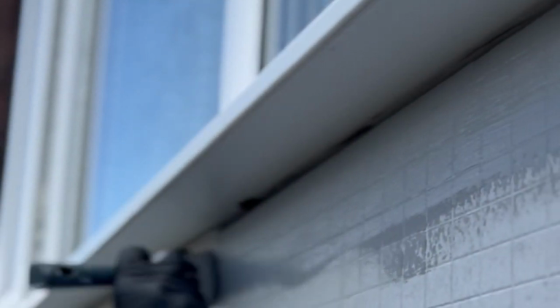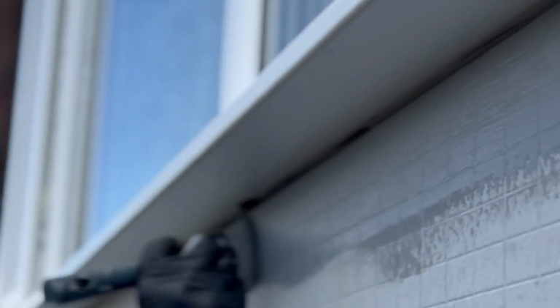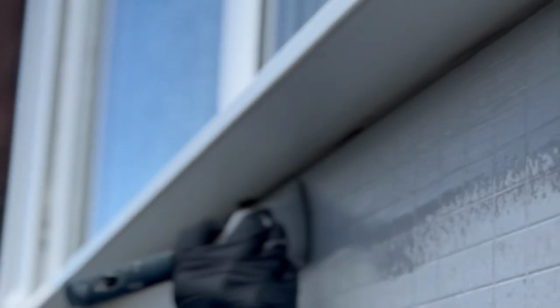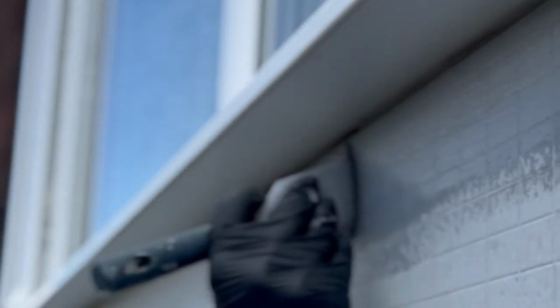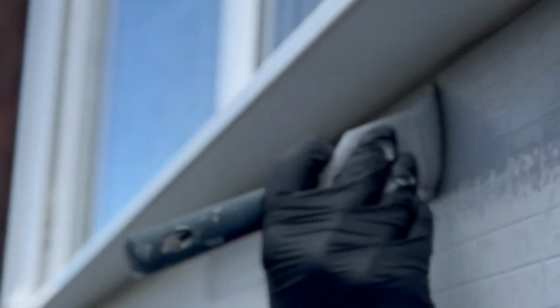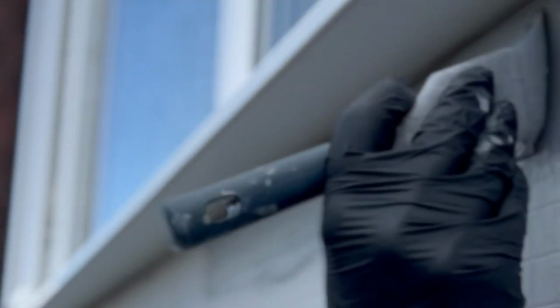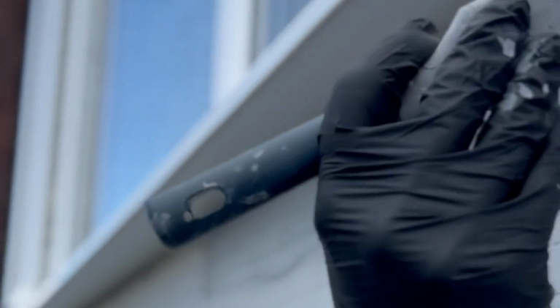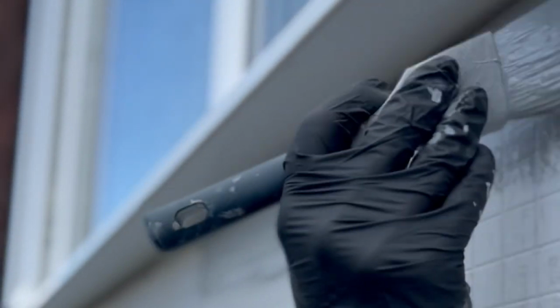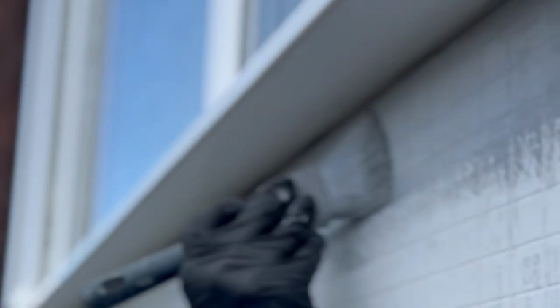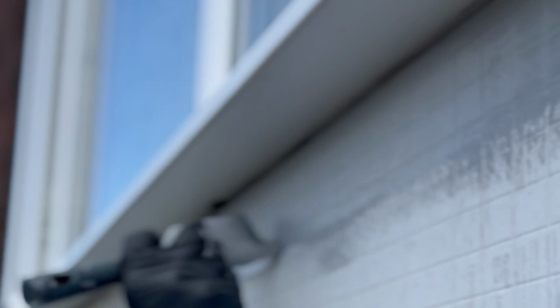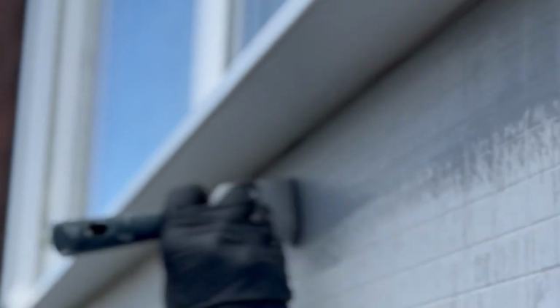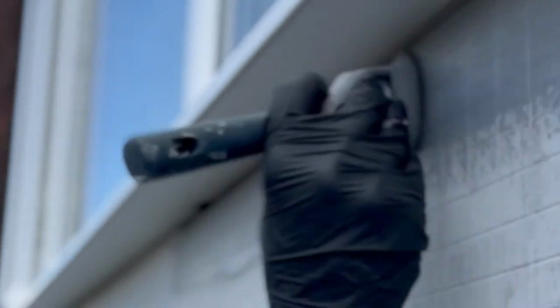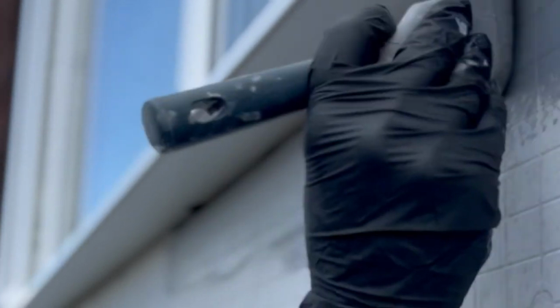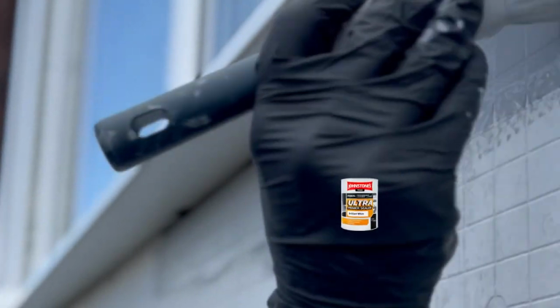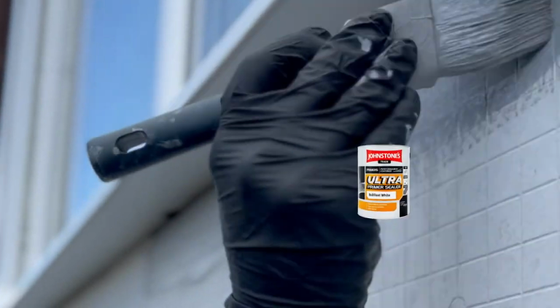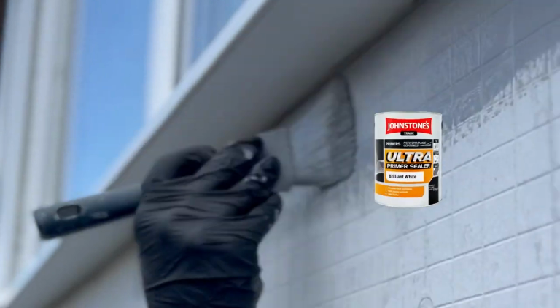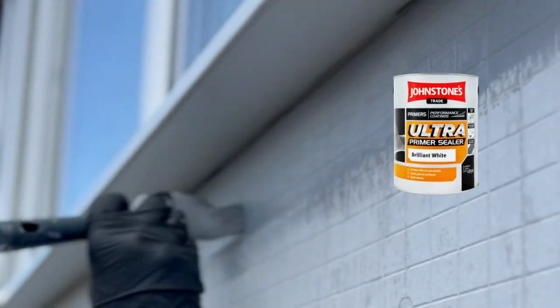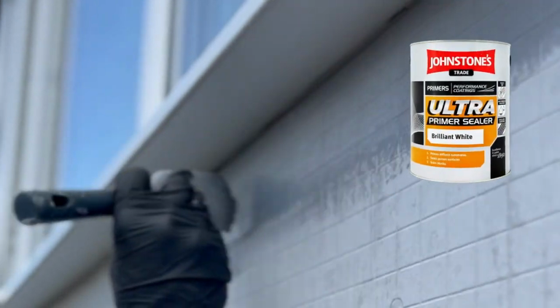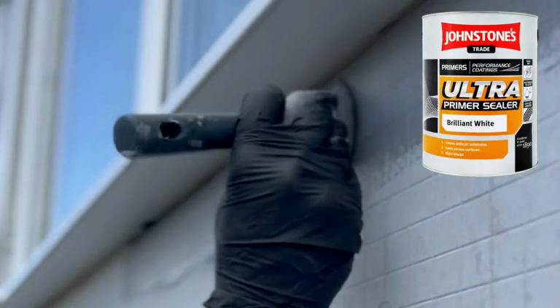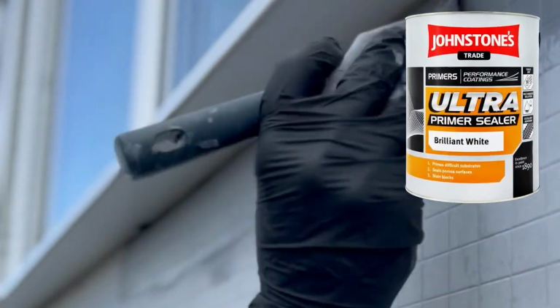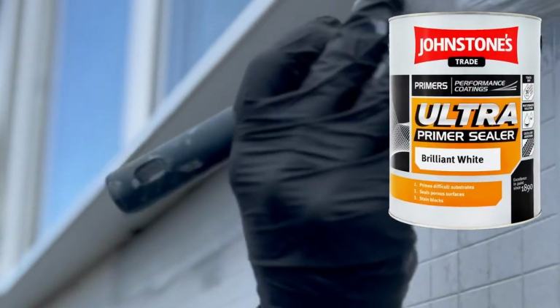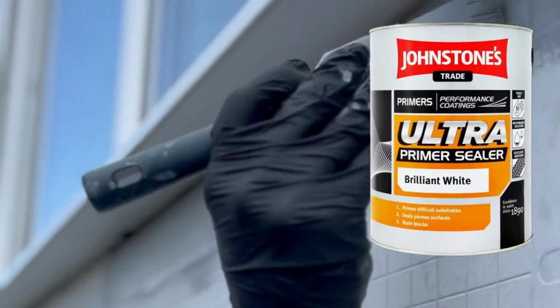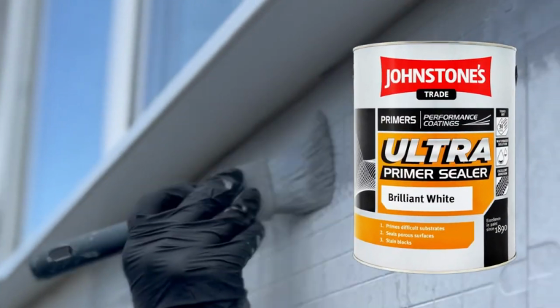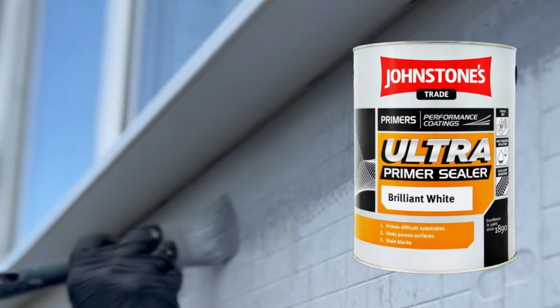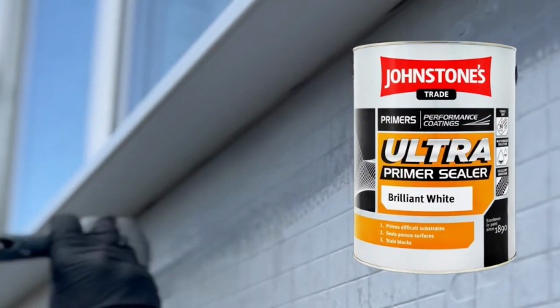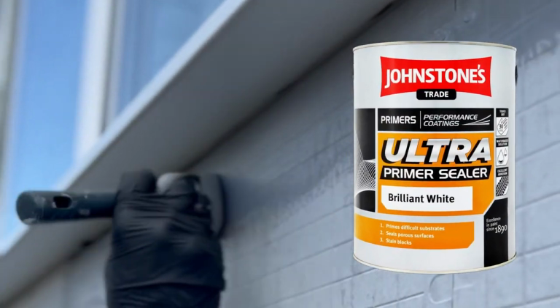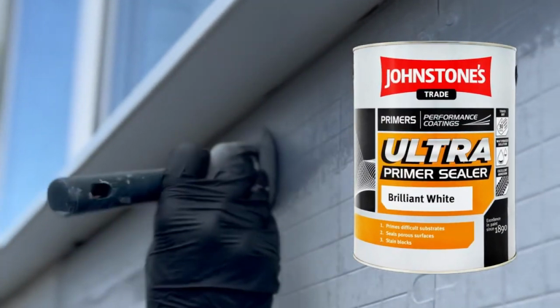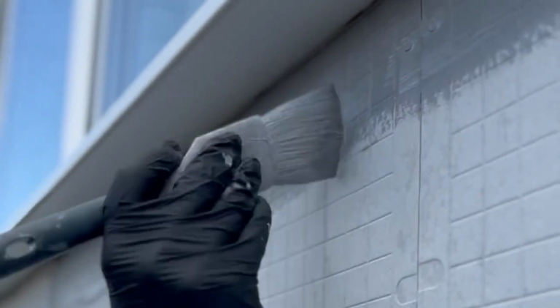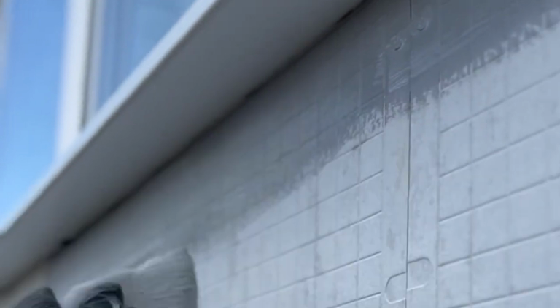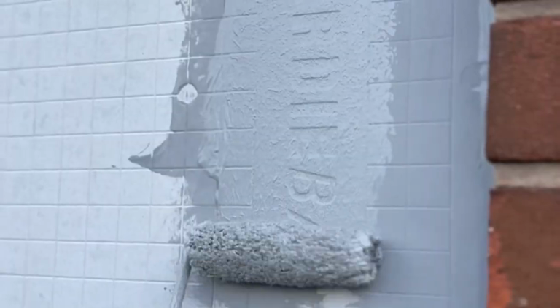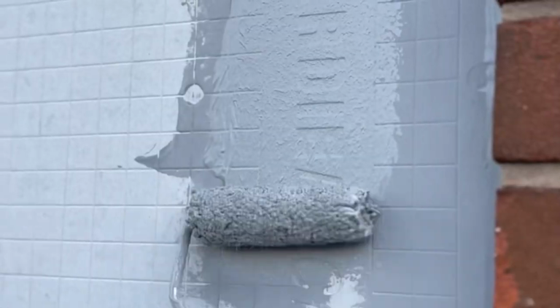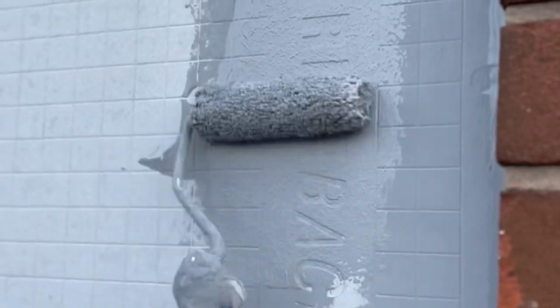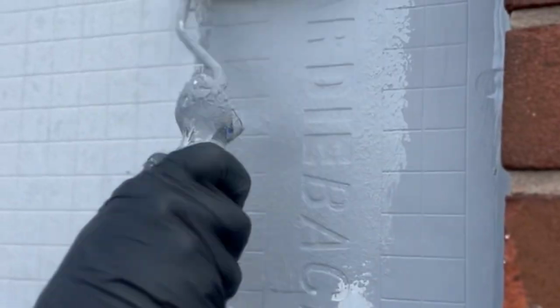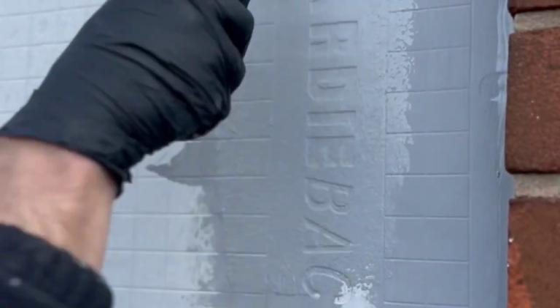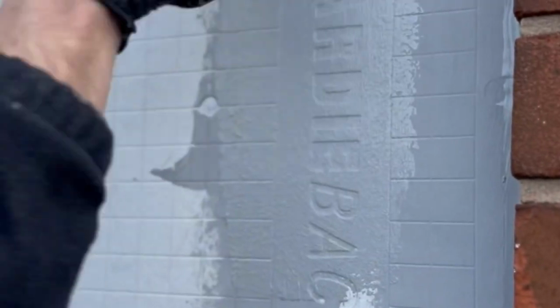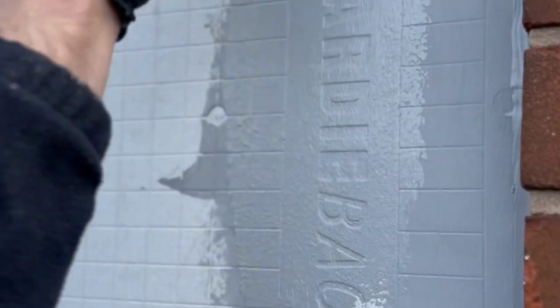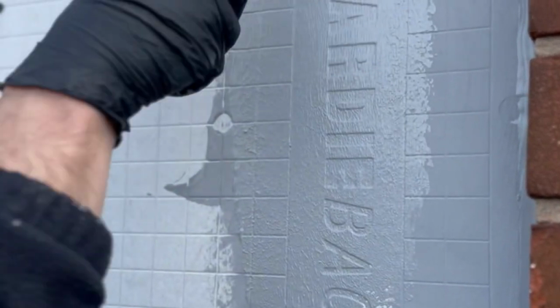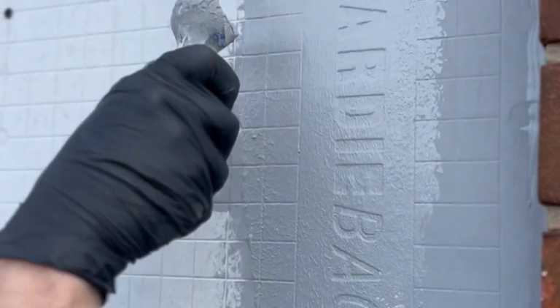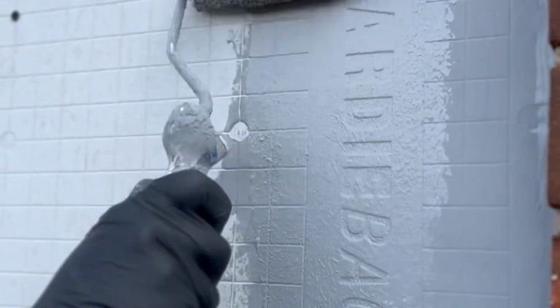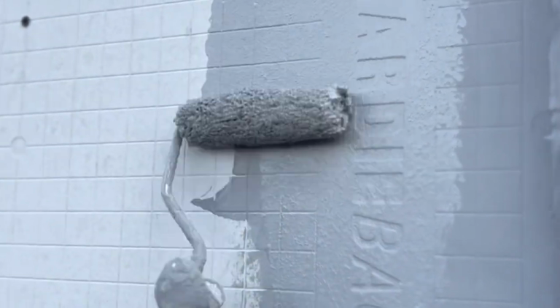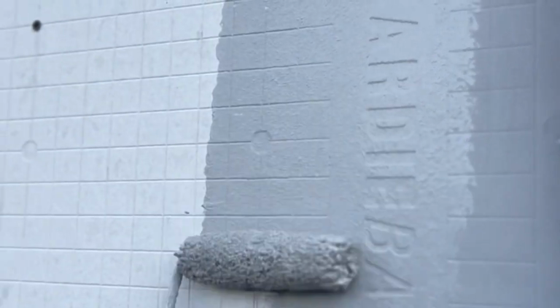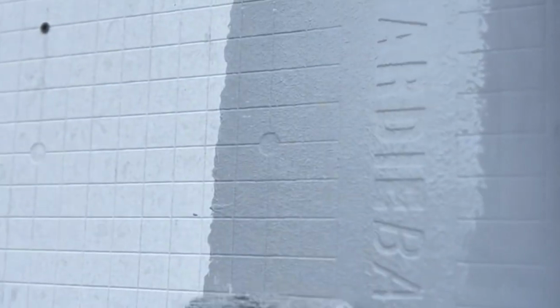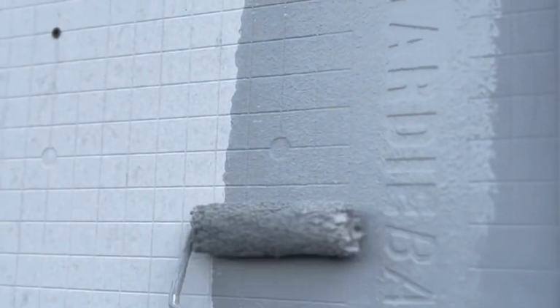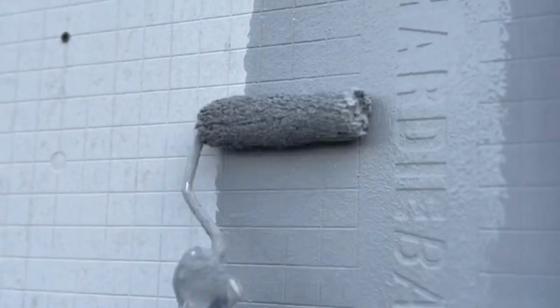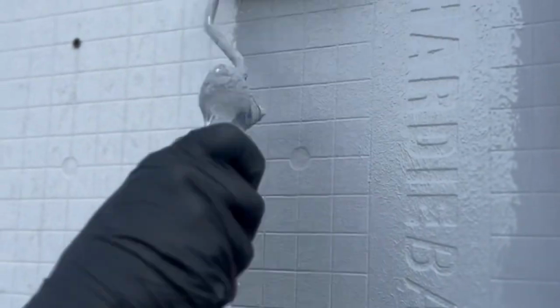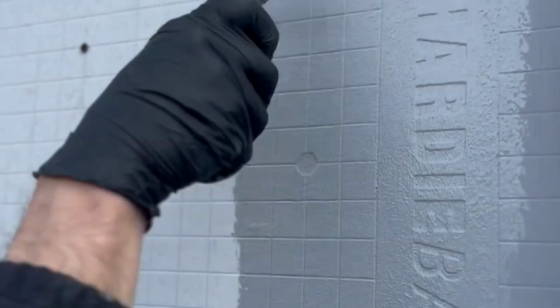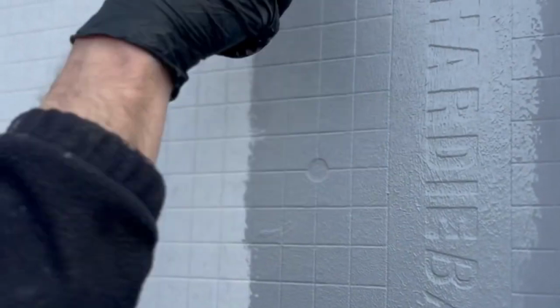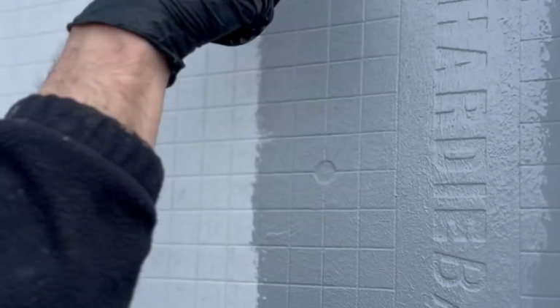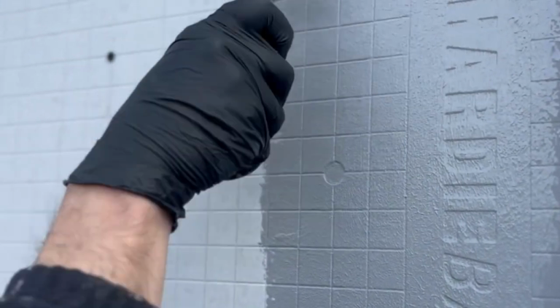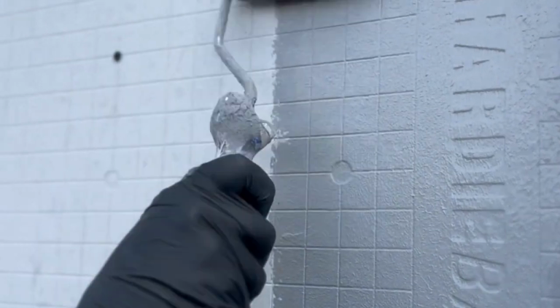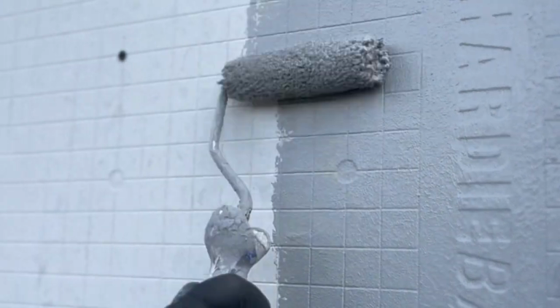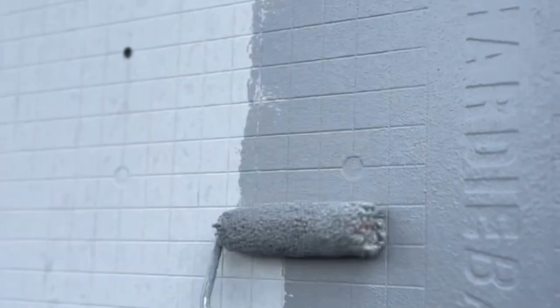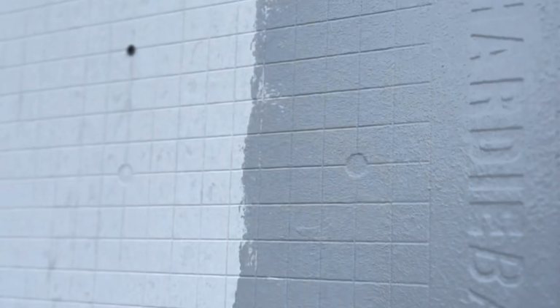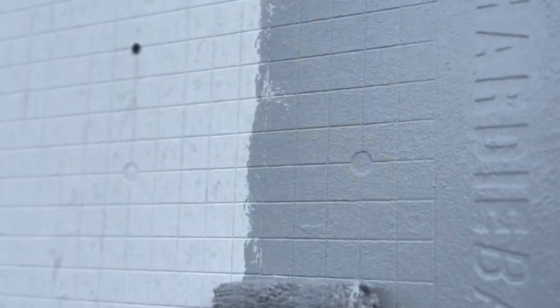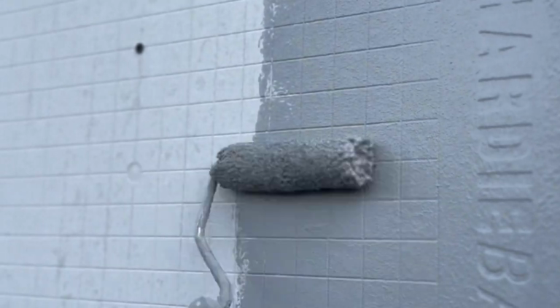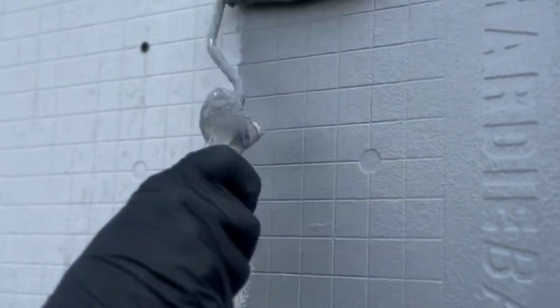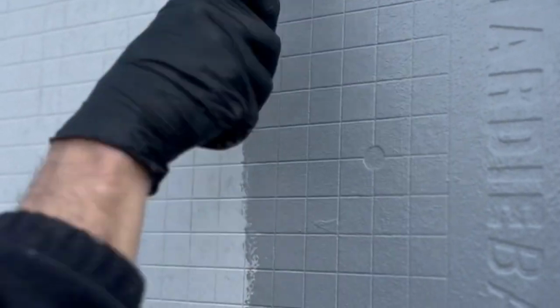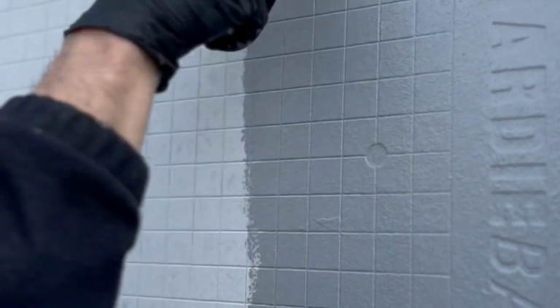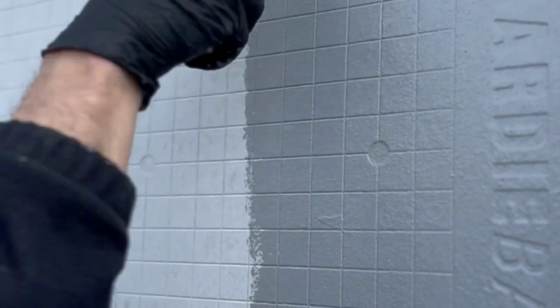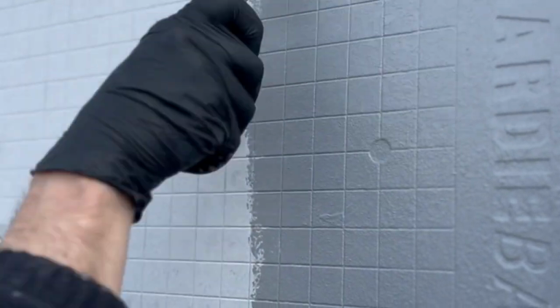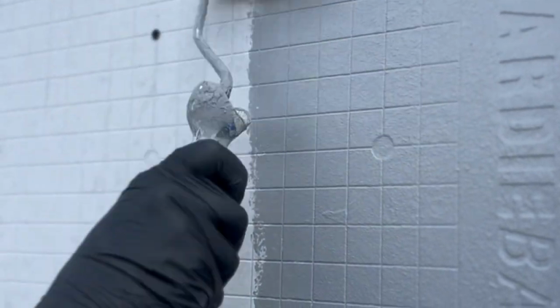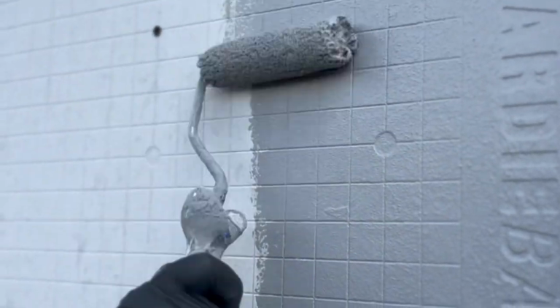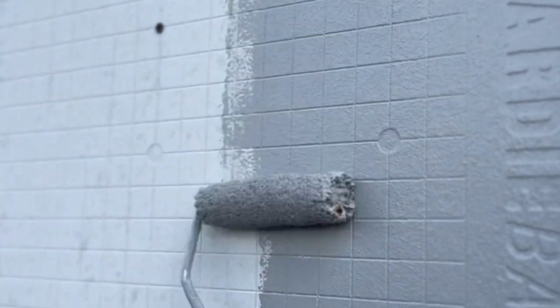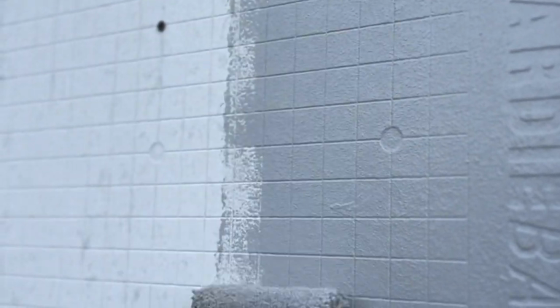First step is to get some primer on these cement boards — this is what we use — but make sure you get it well primed and let it dry before you start any rendering.